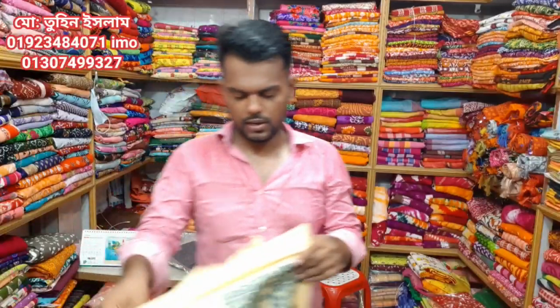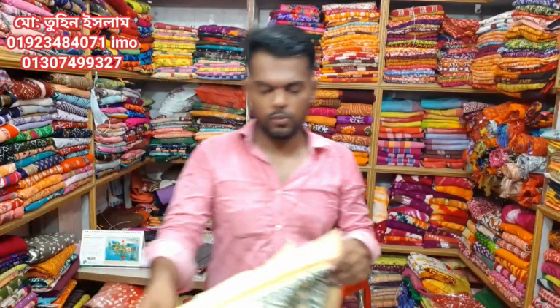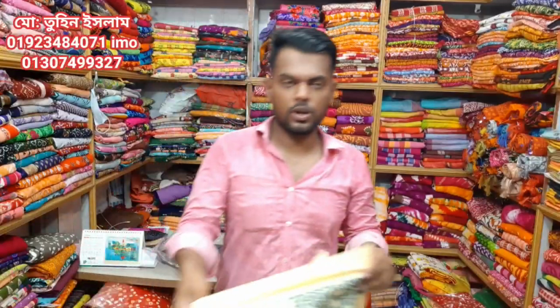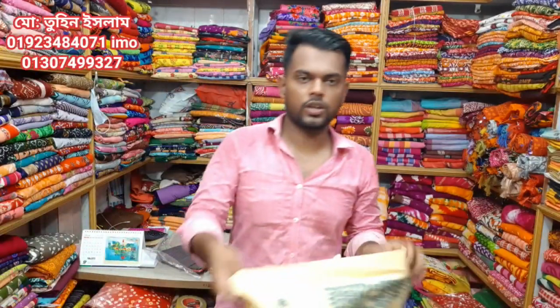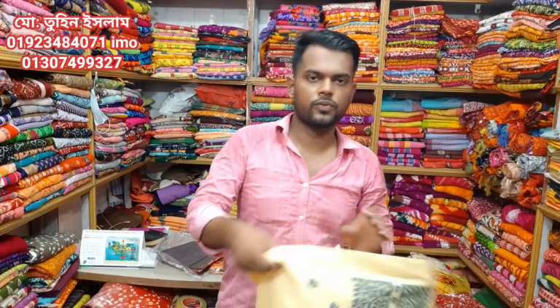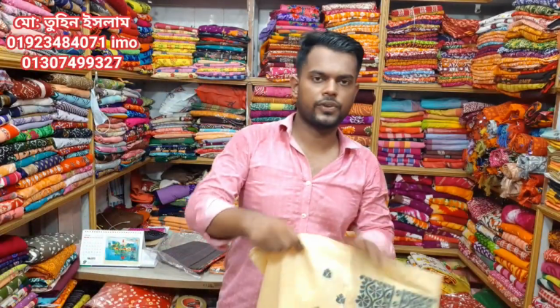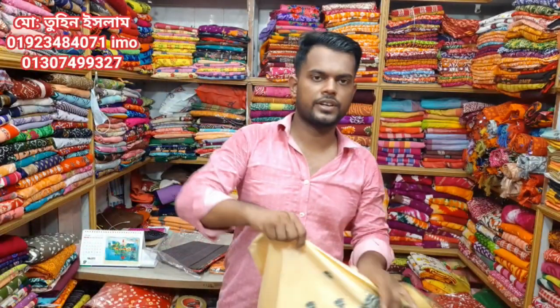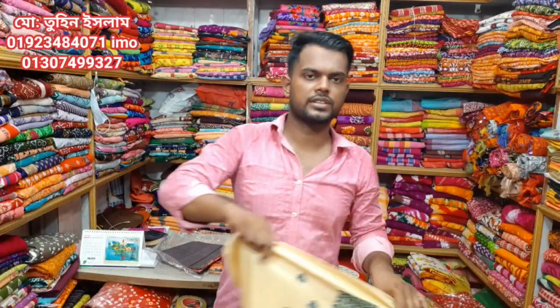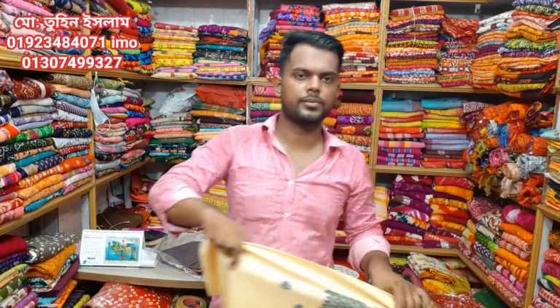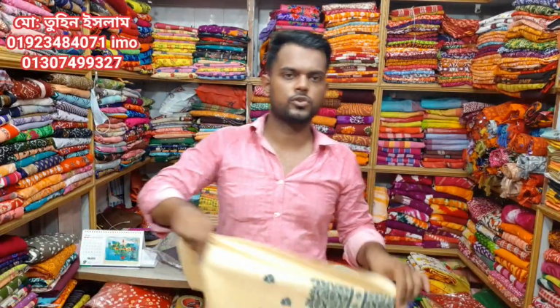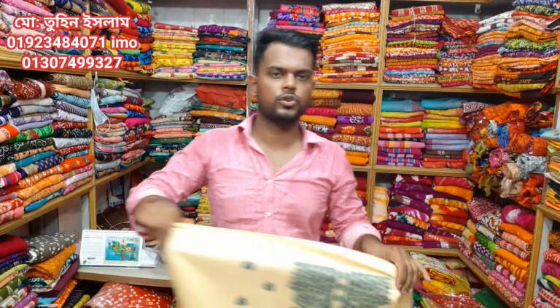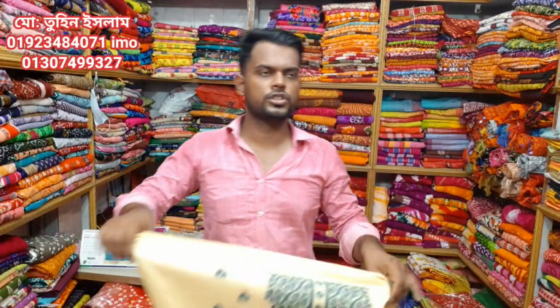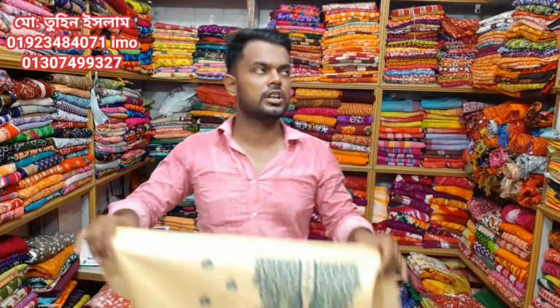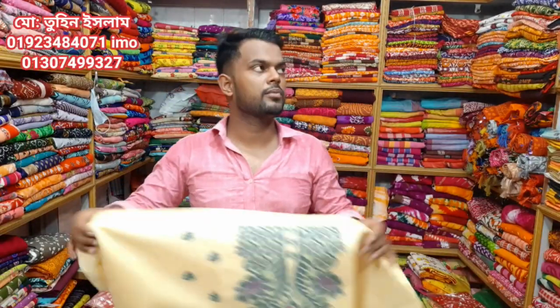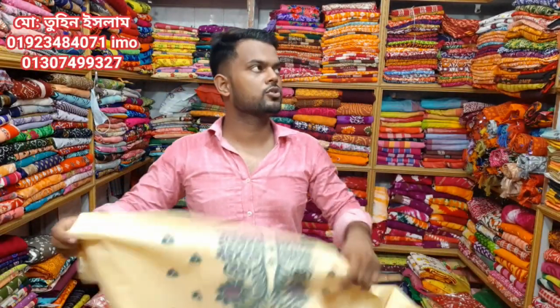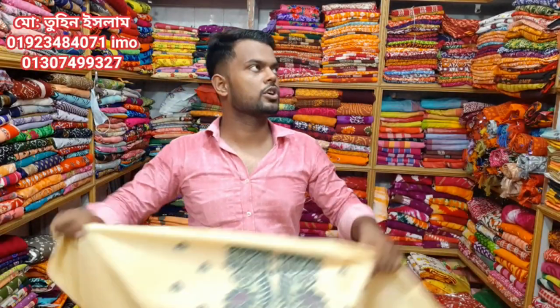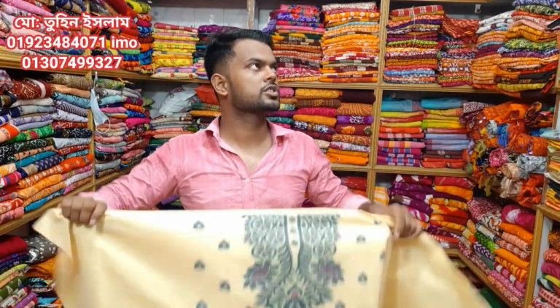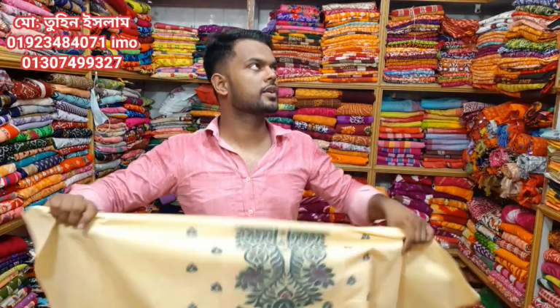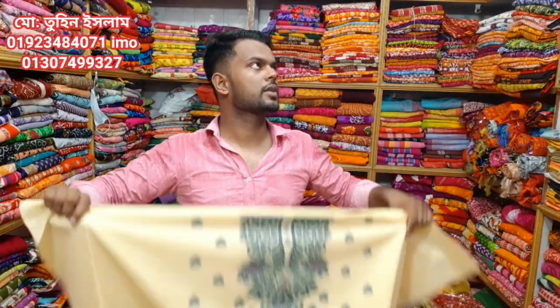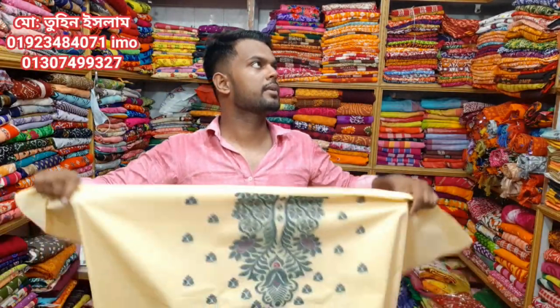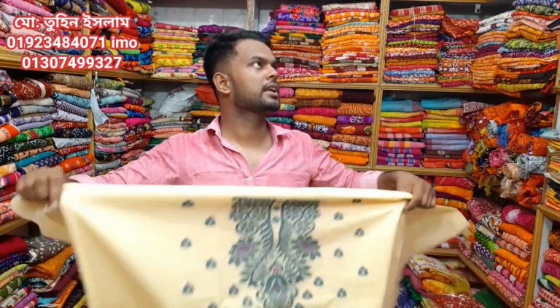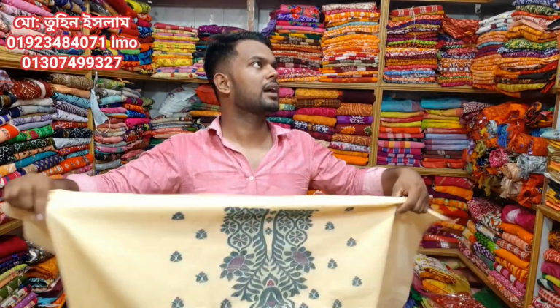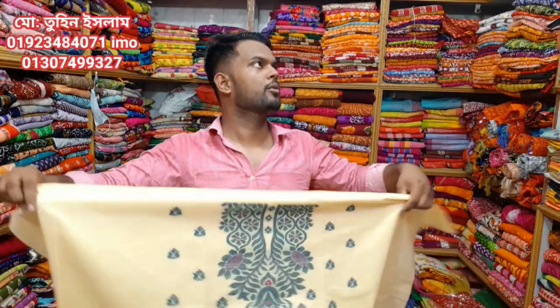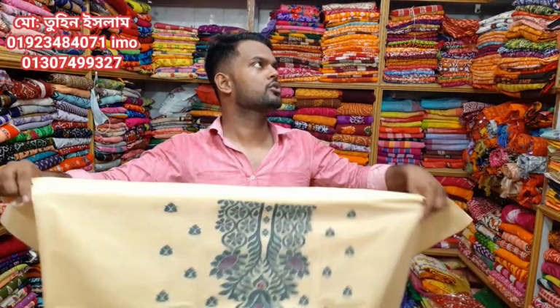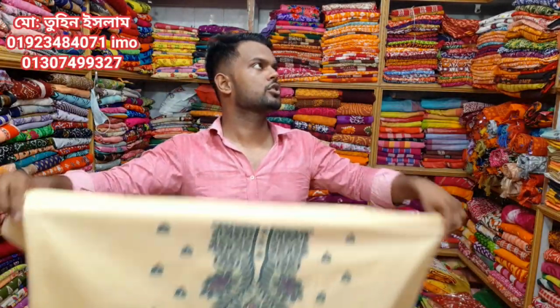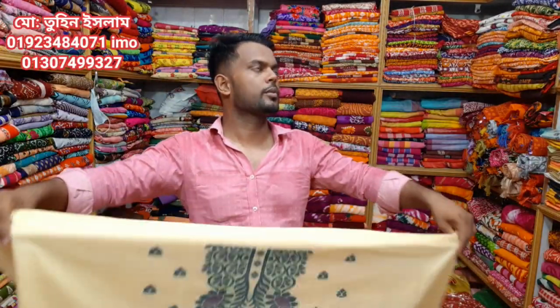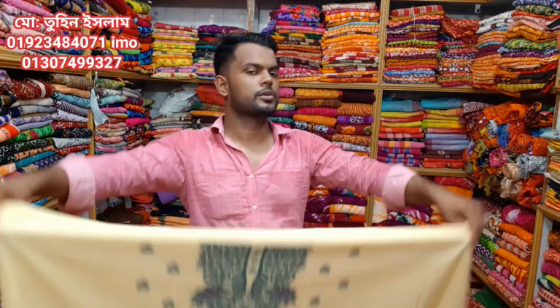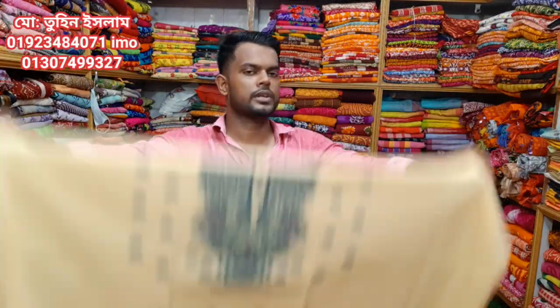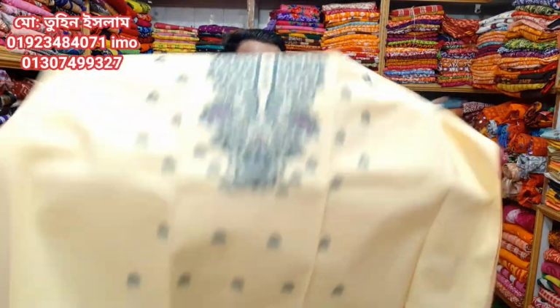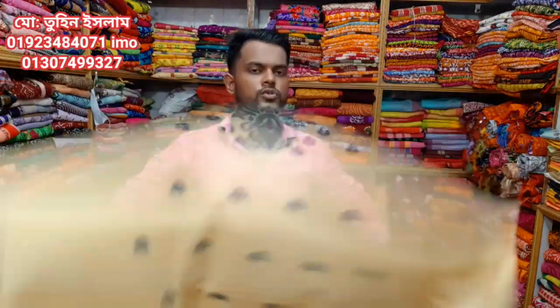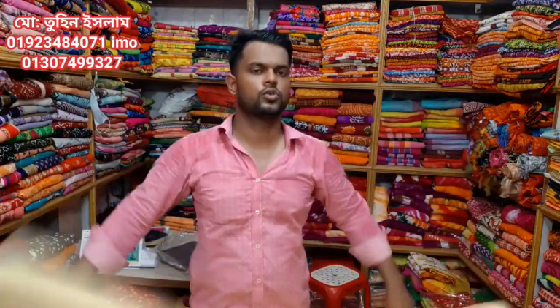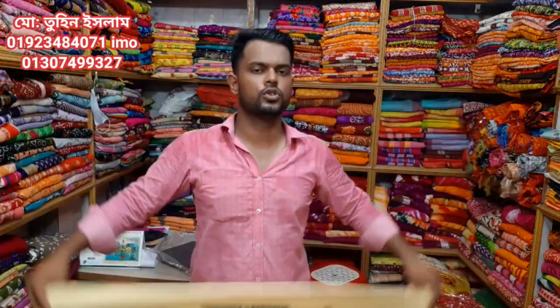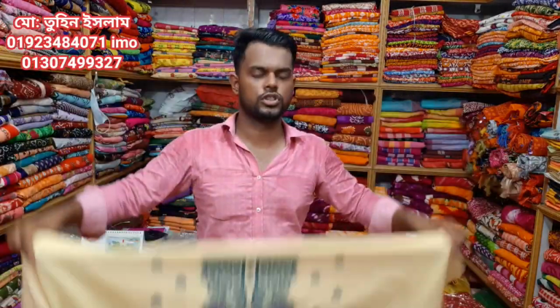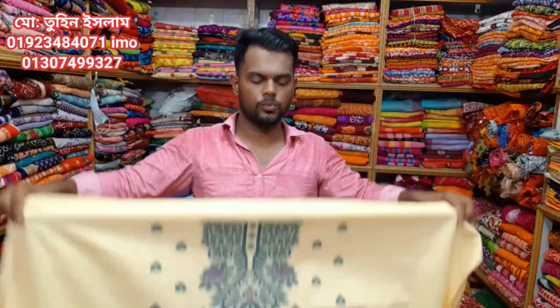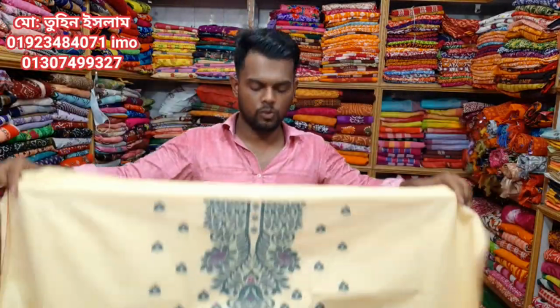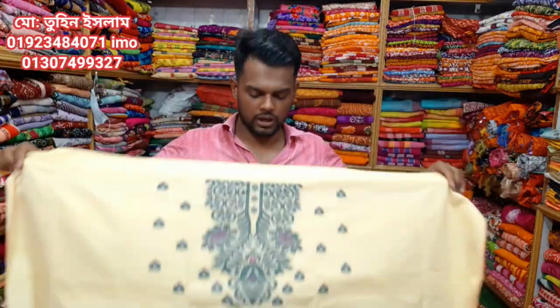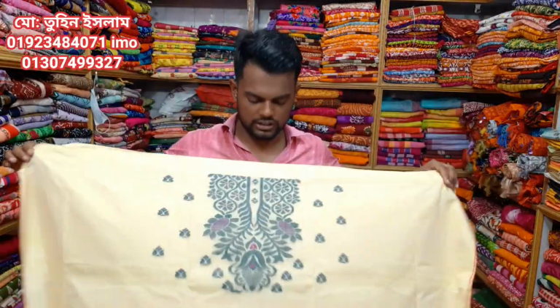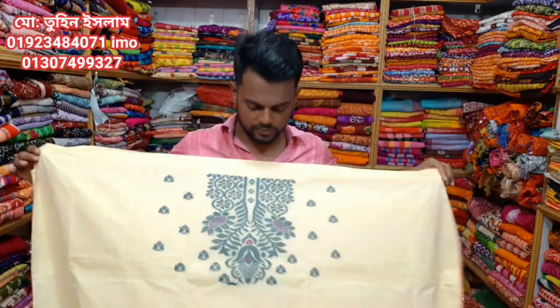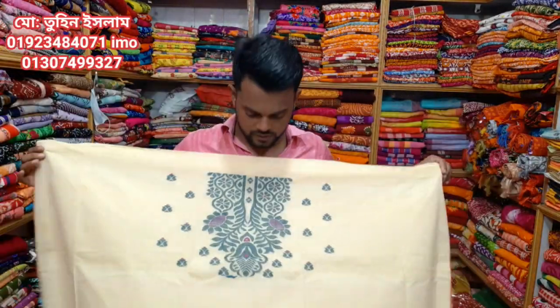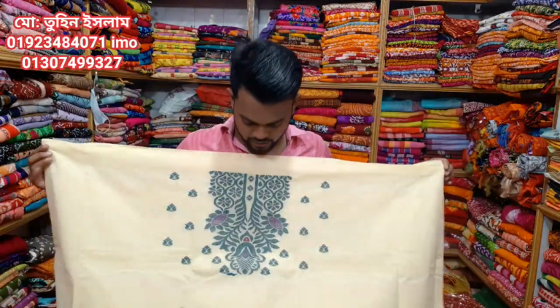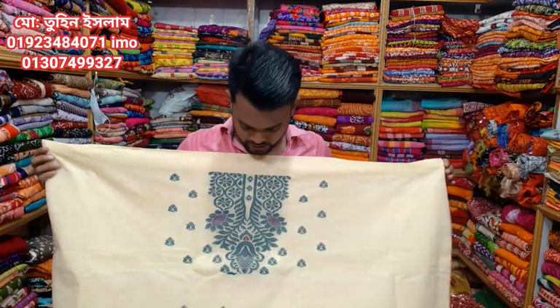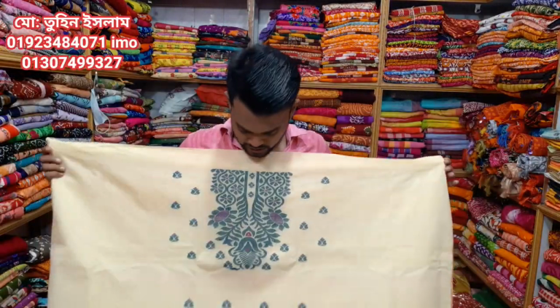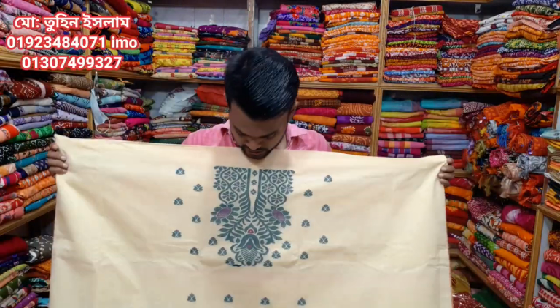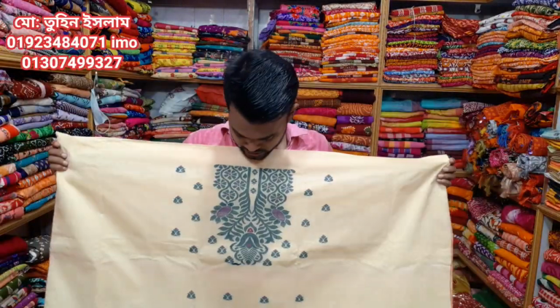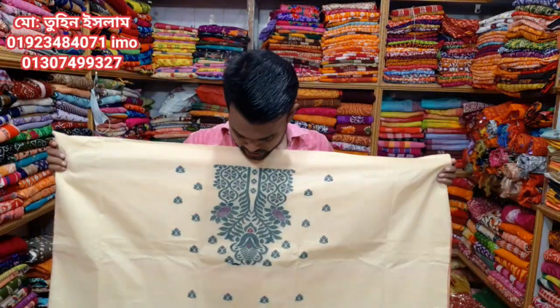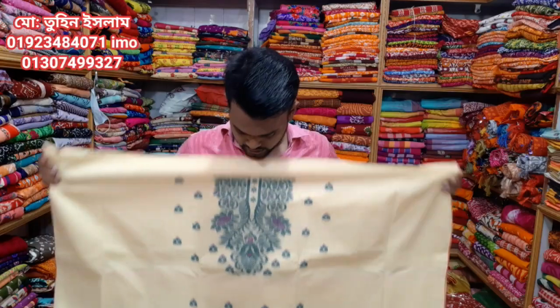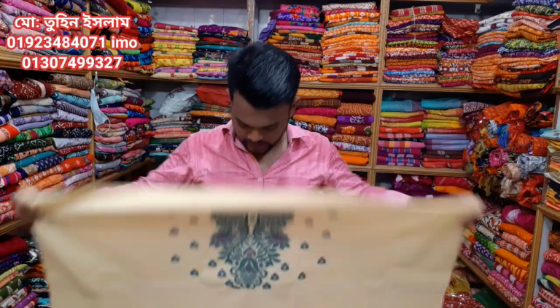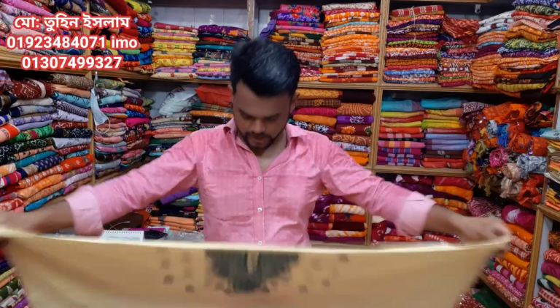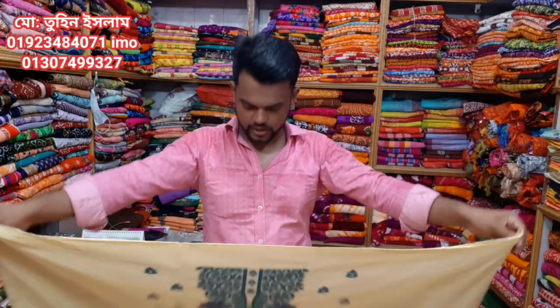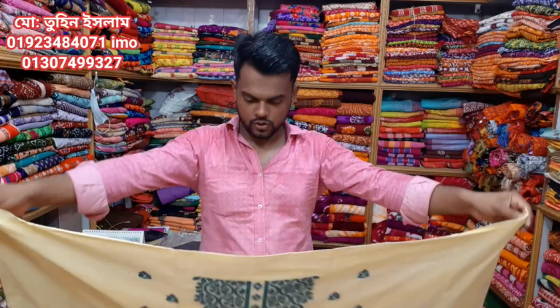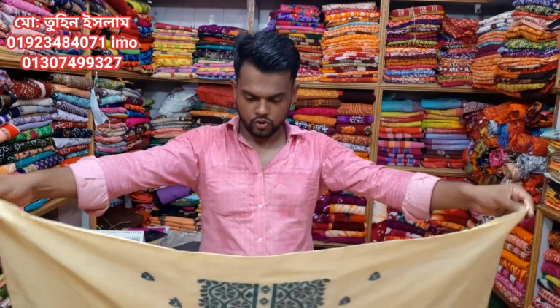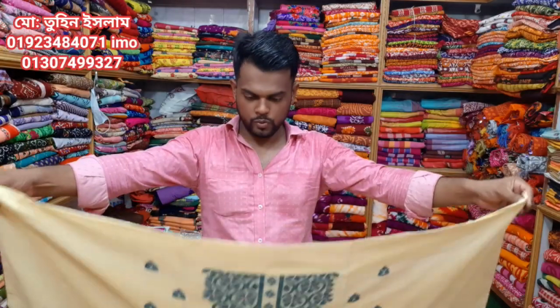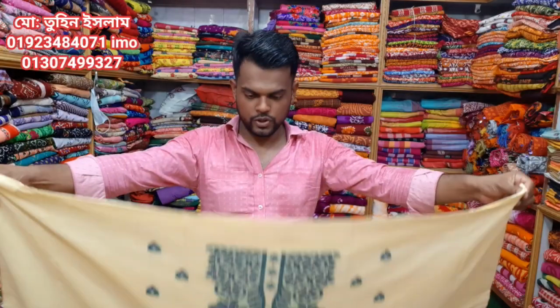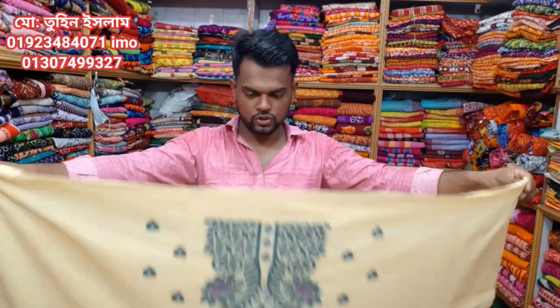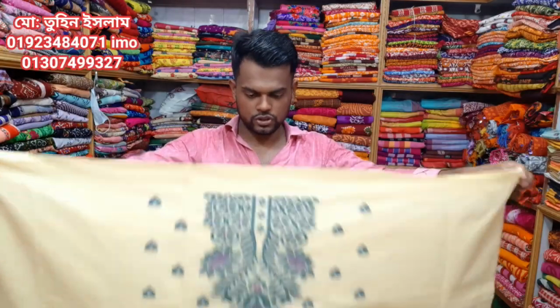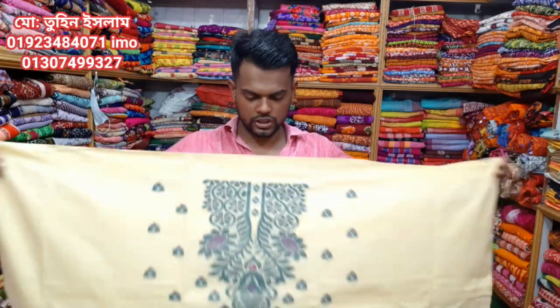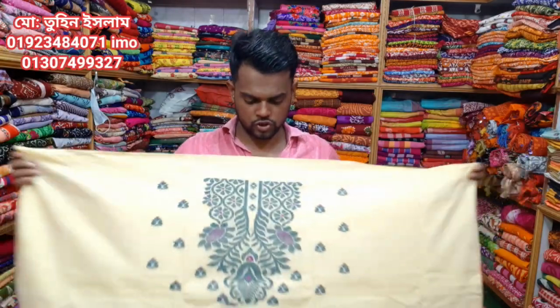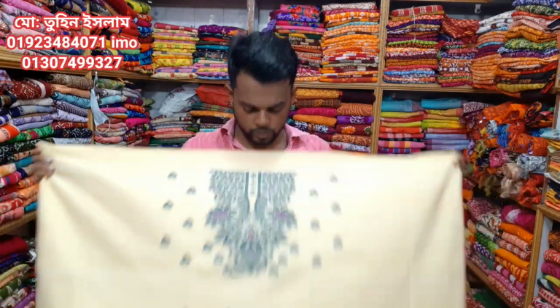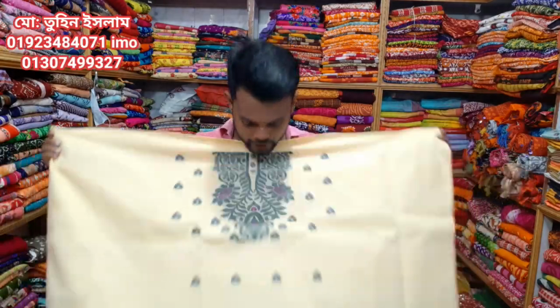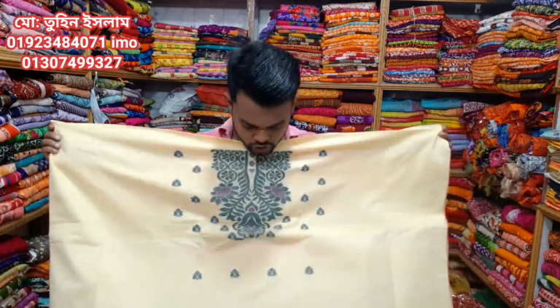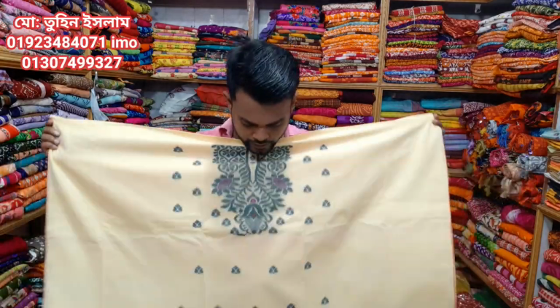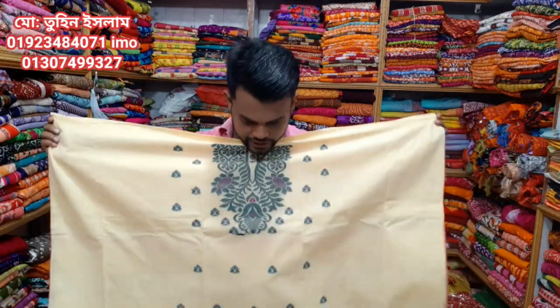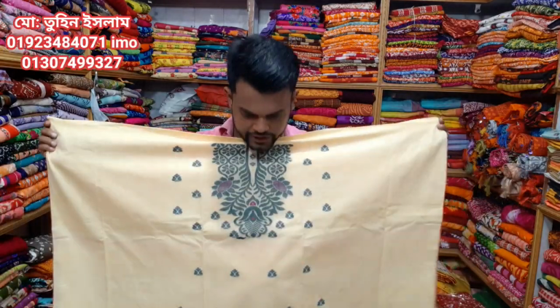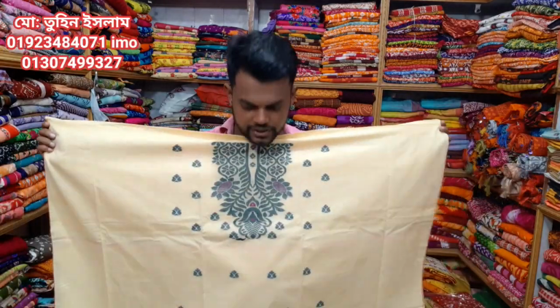Assalamualaikum friends. I am Tunislam Chayas Pheer Malik. I have a special exclusive Gola Jamajami — this is very beautiful. Super Dubai Hit.